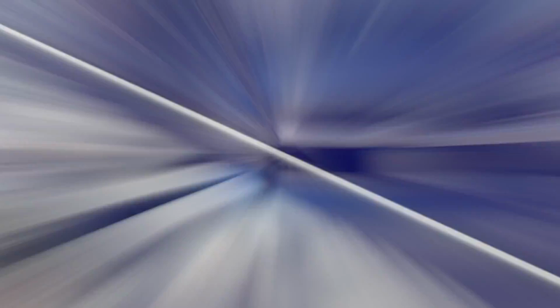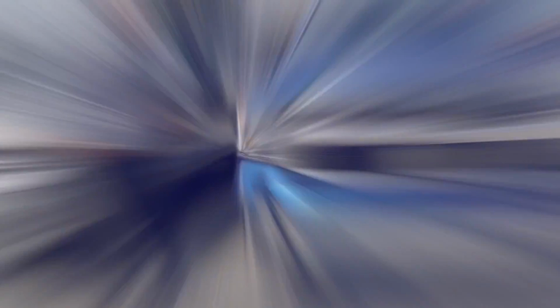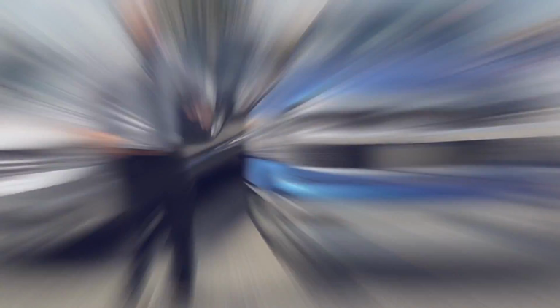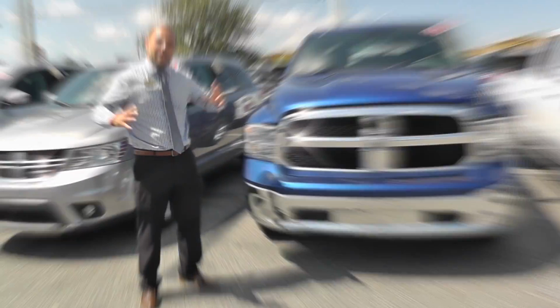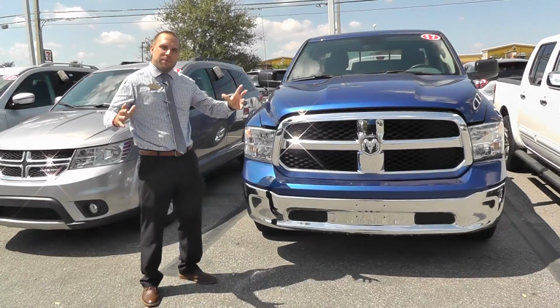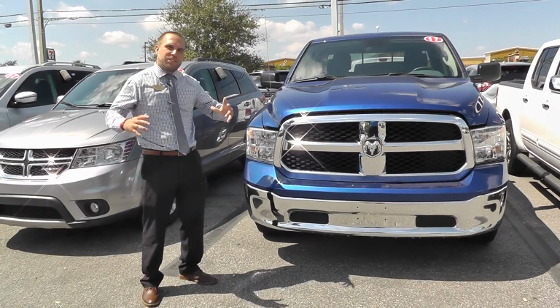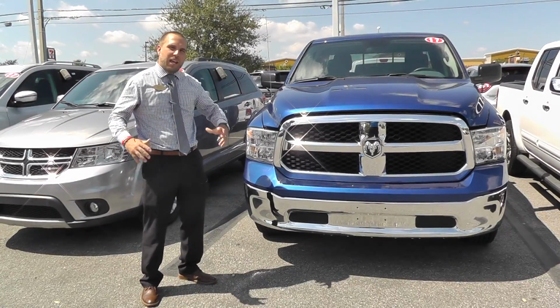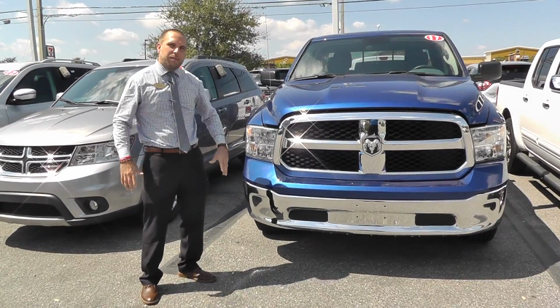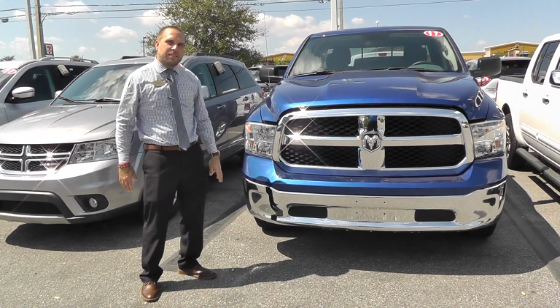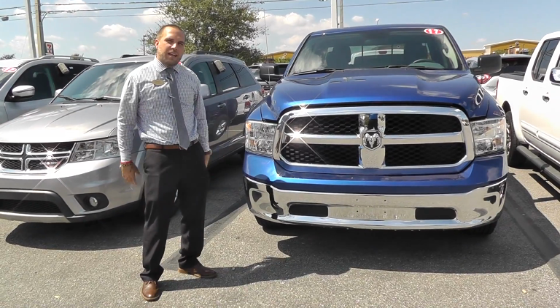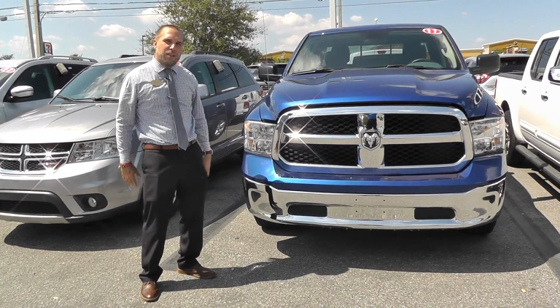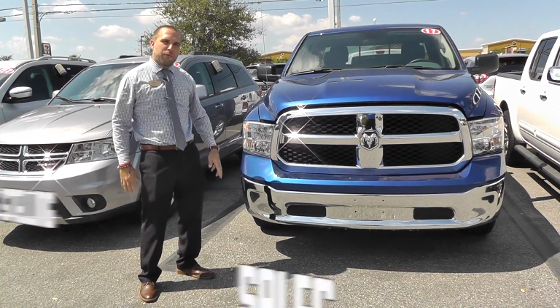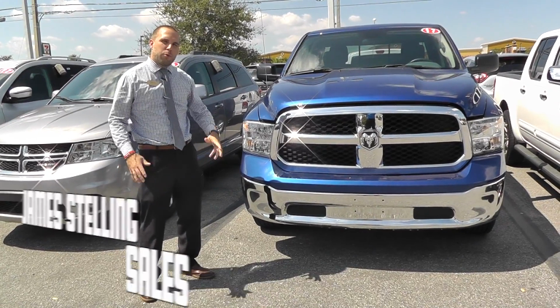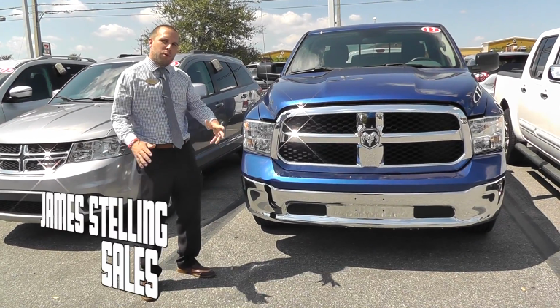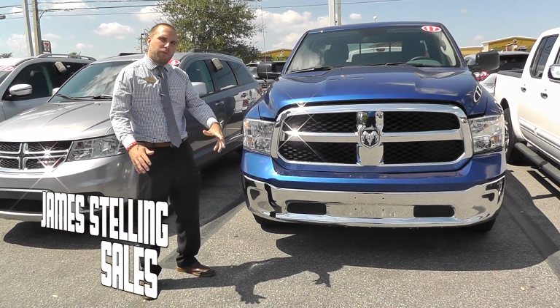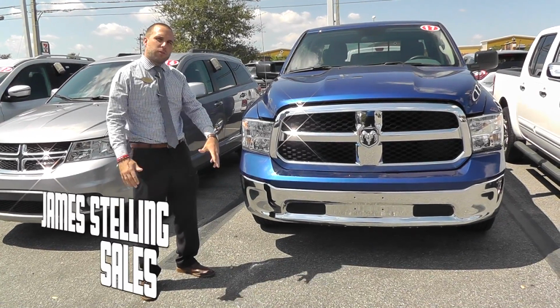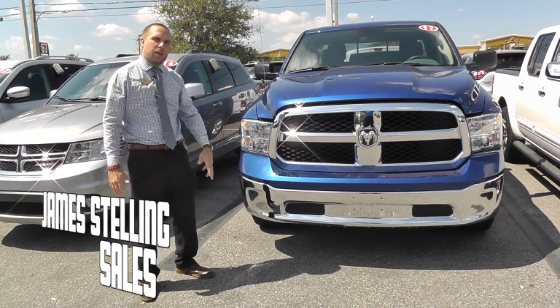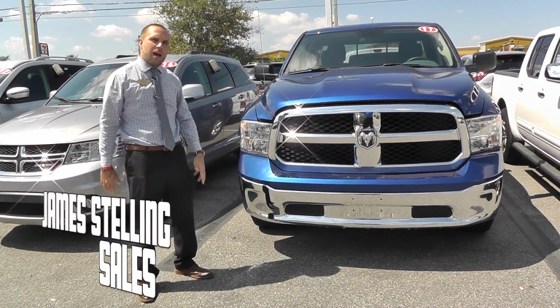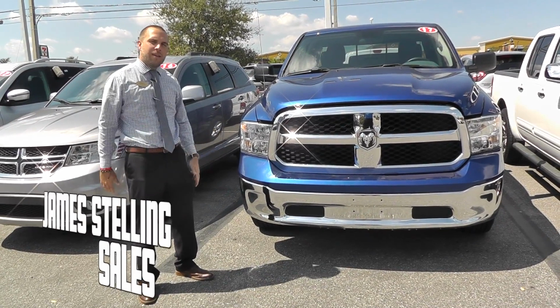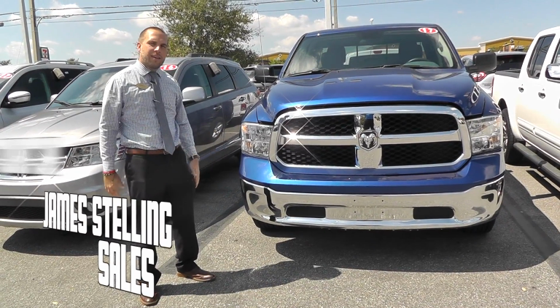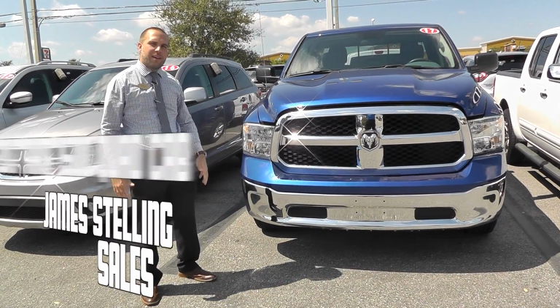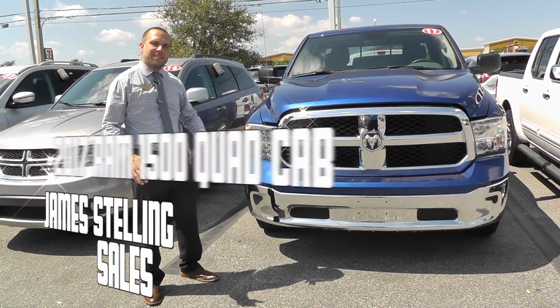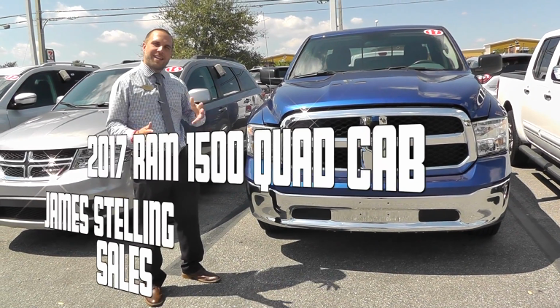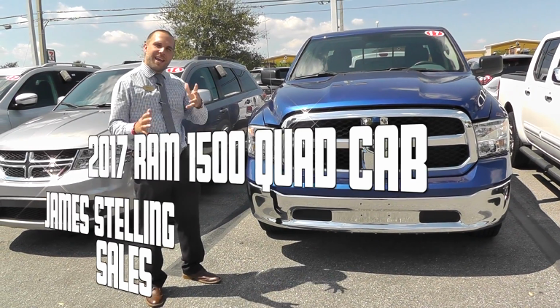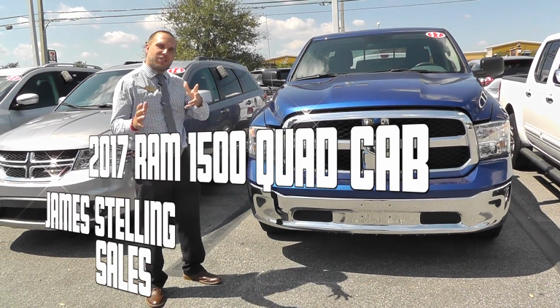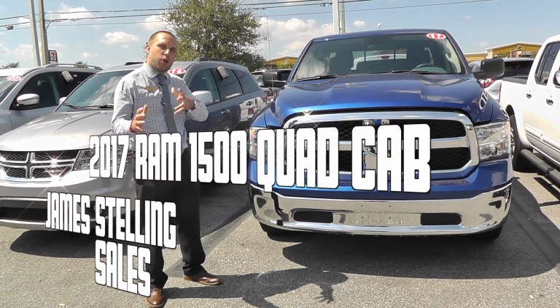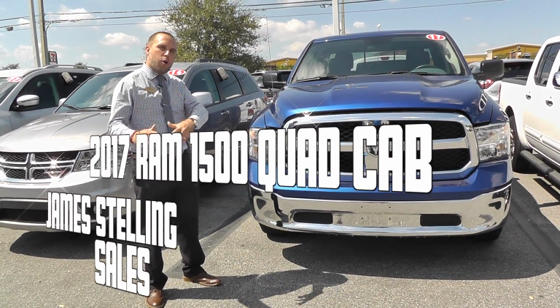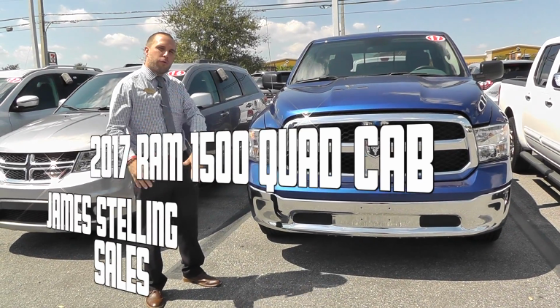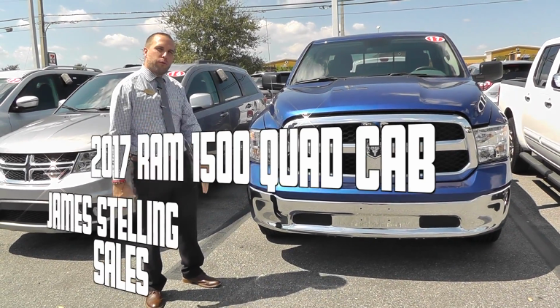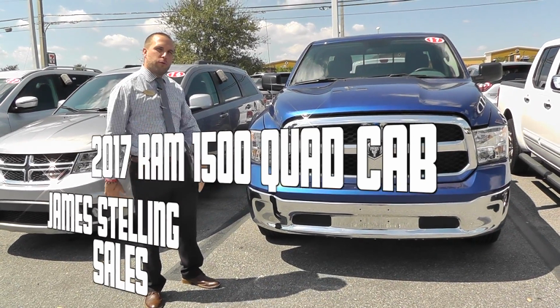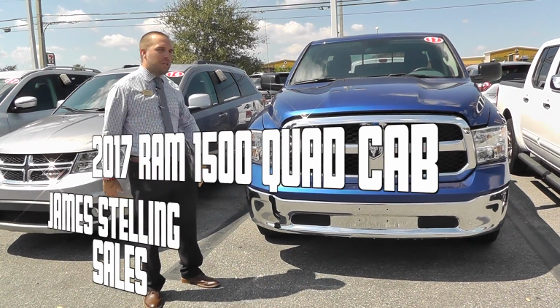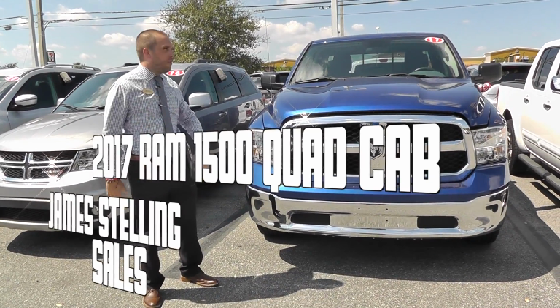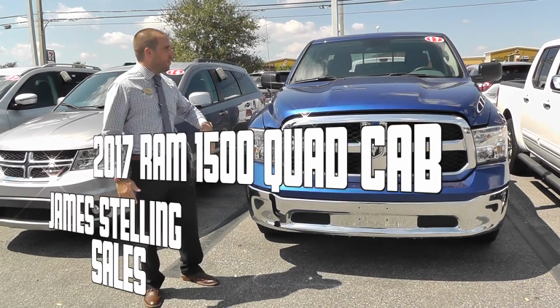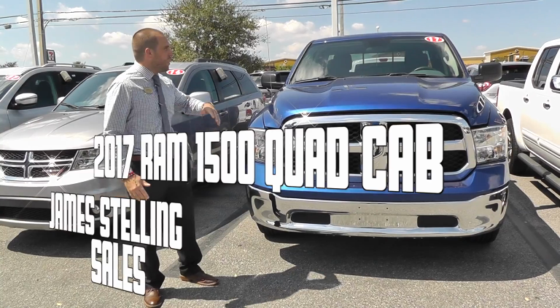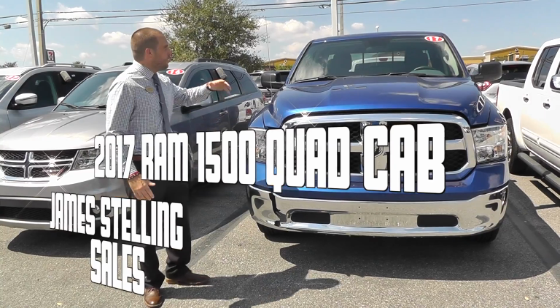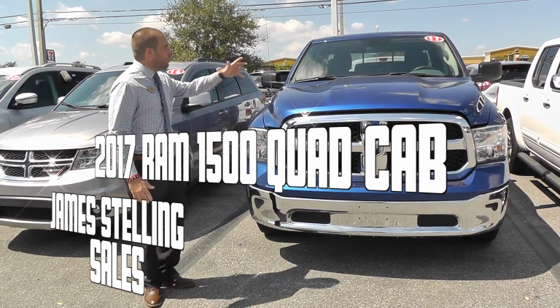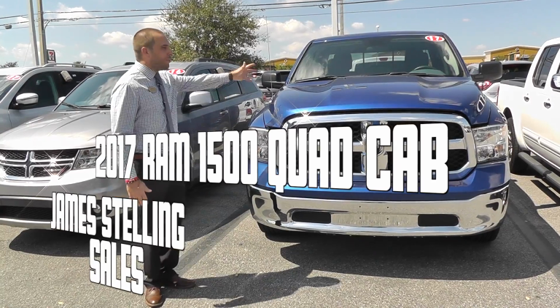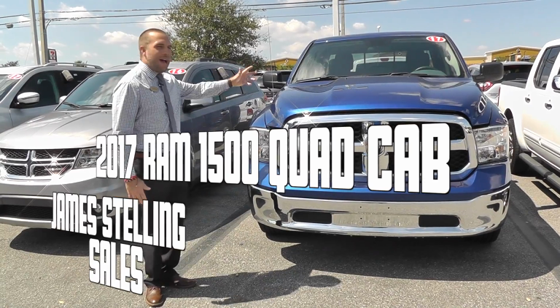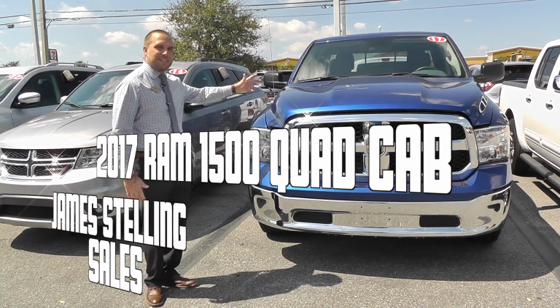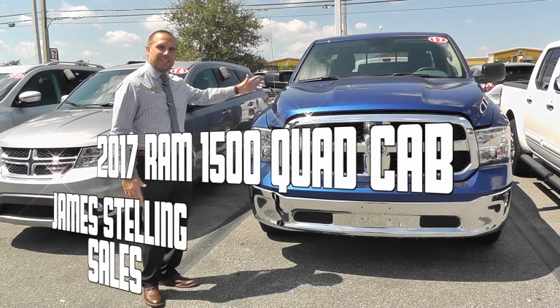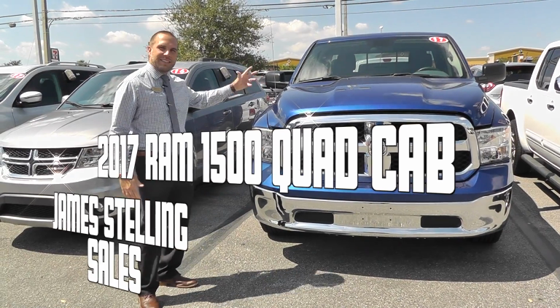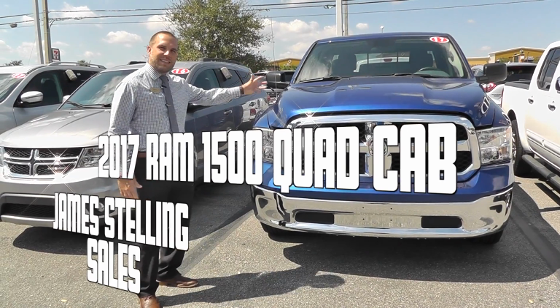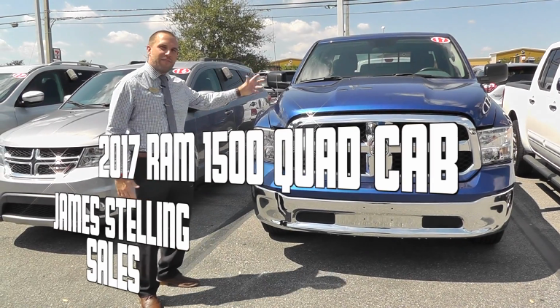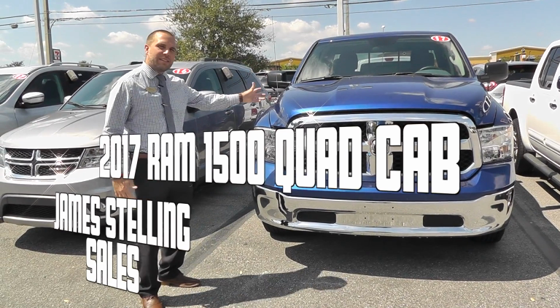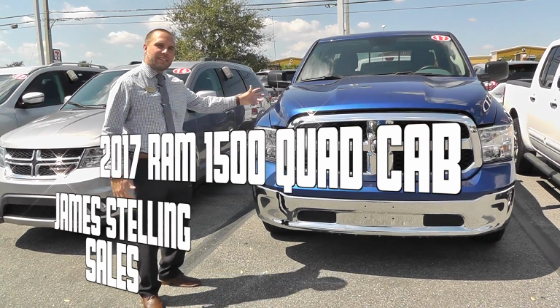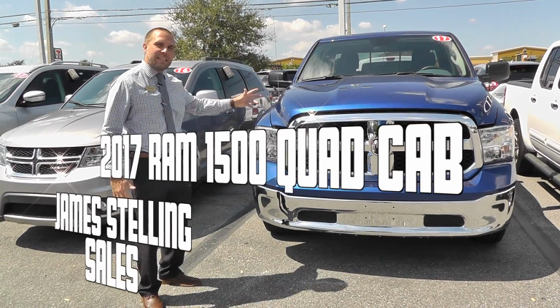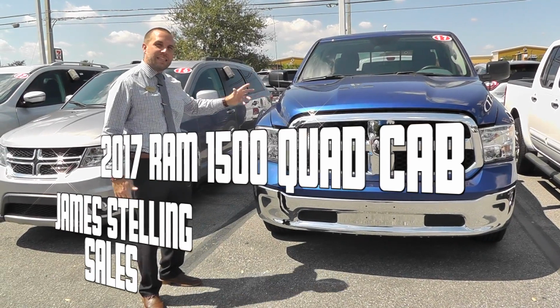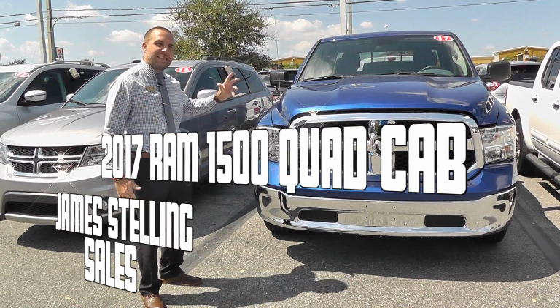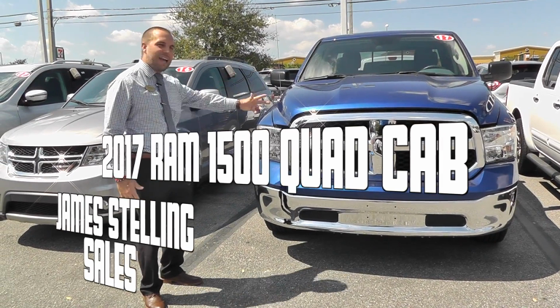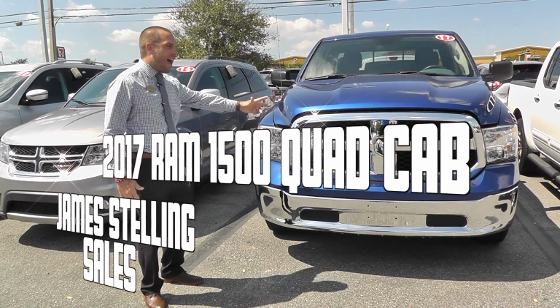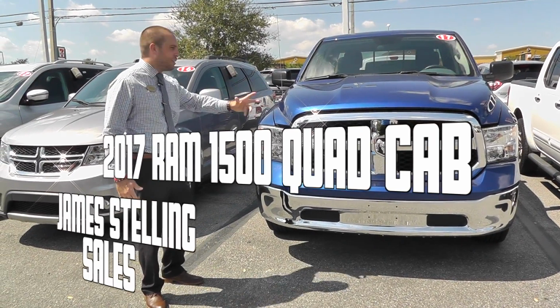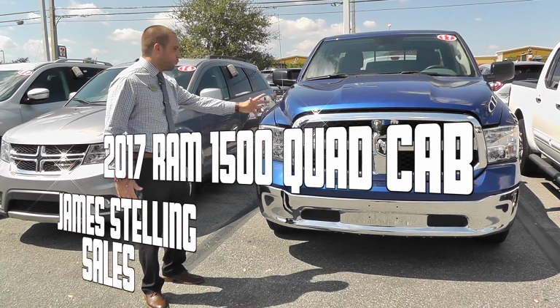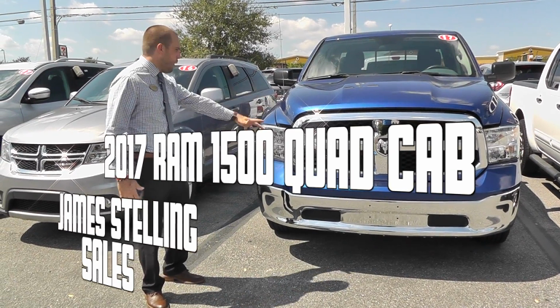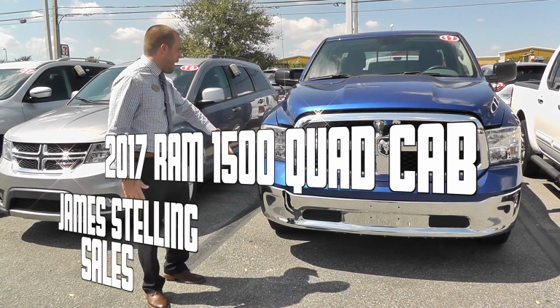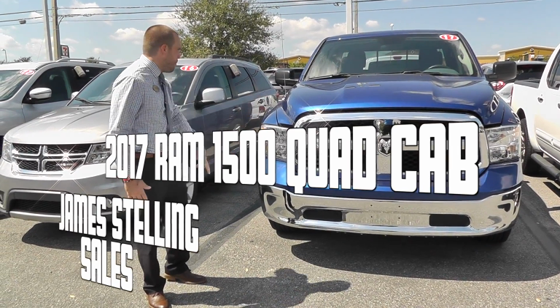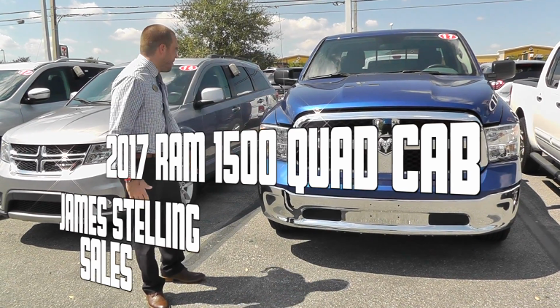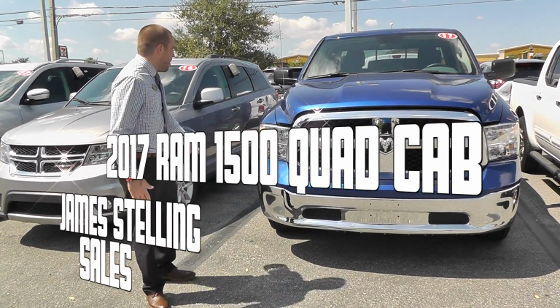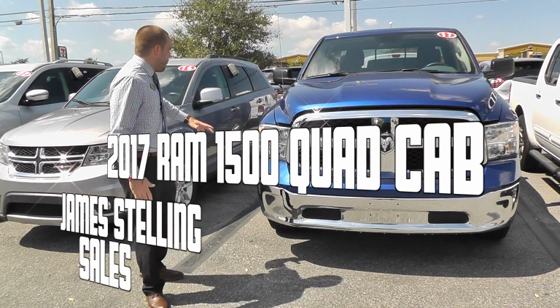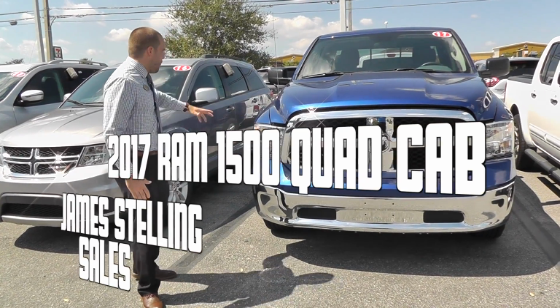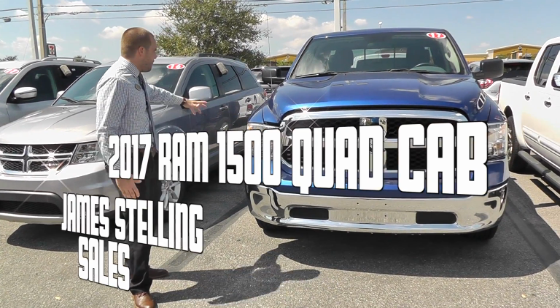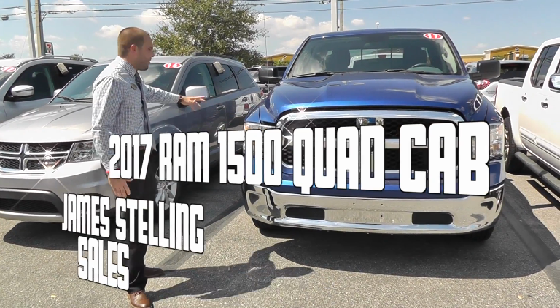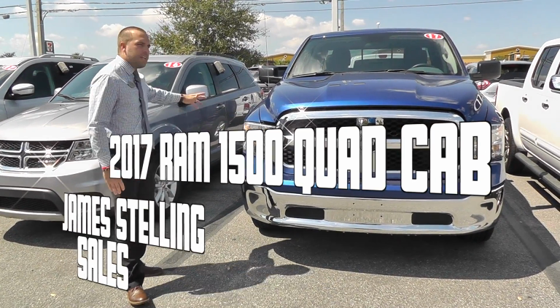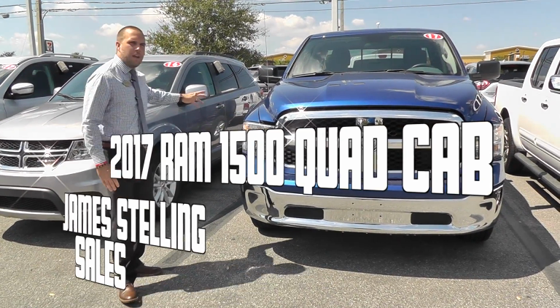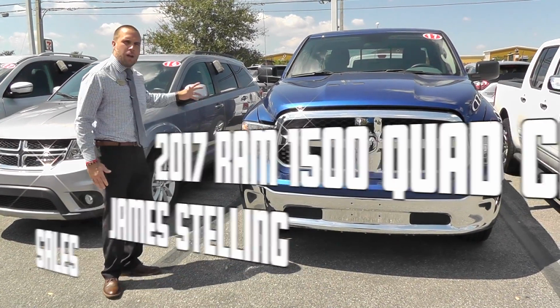My name is James Stellan from Universal Hyundai. Today's car review is on the 2017 Dodge Ram 1500.